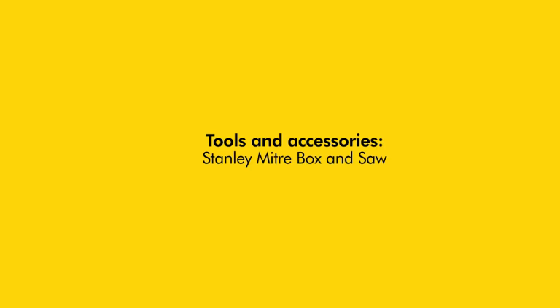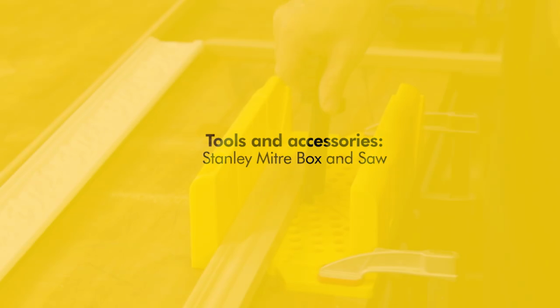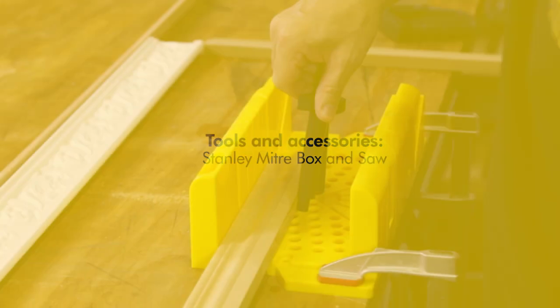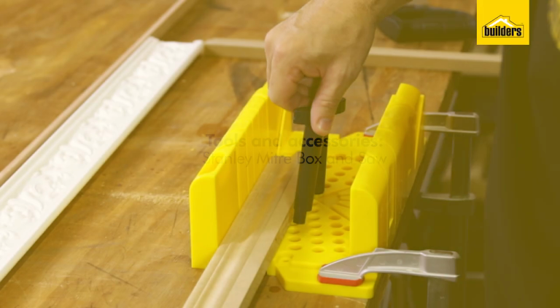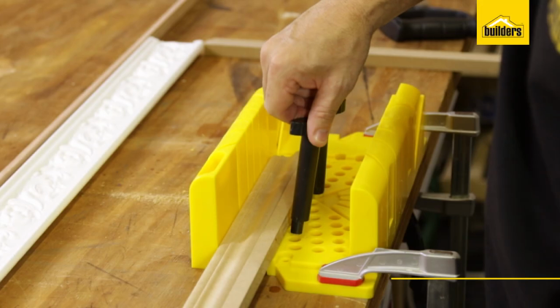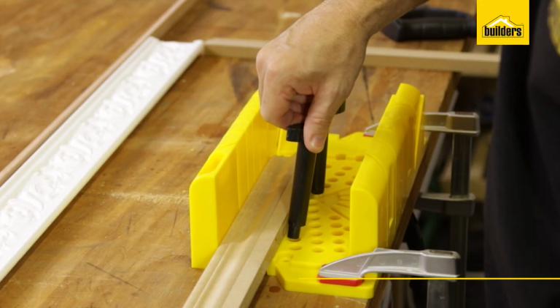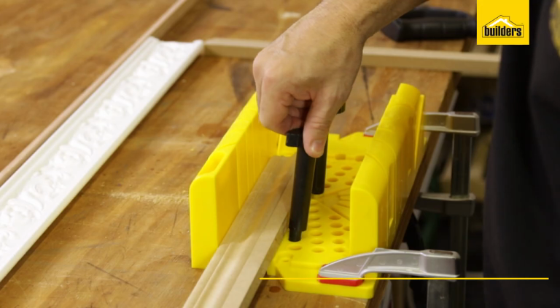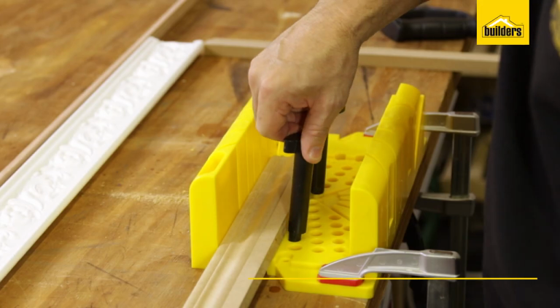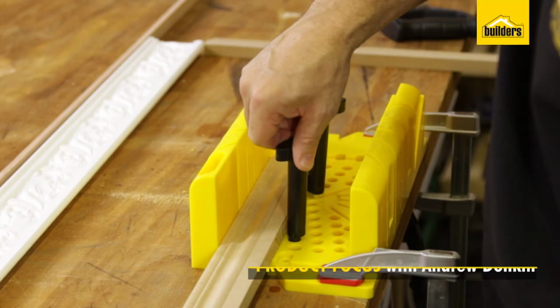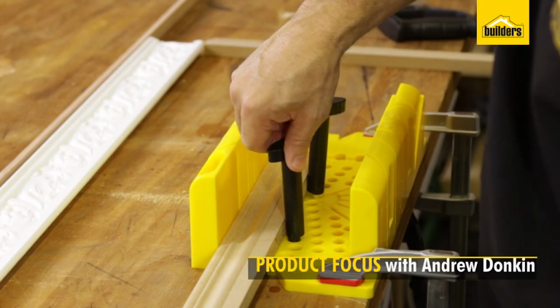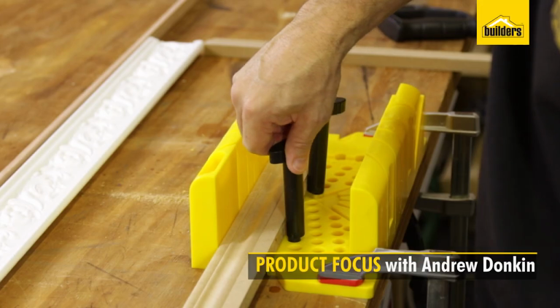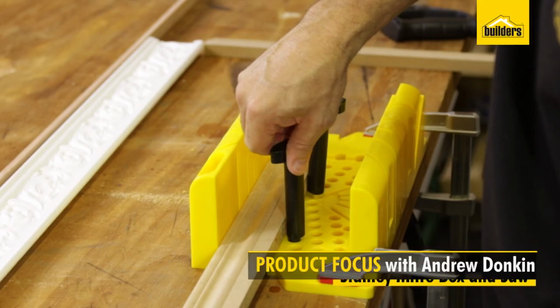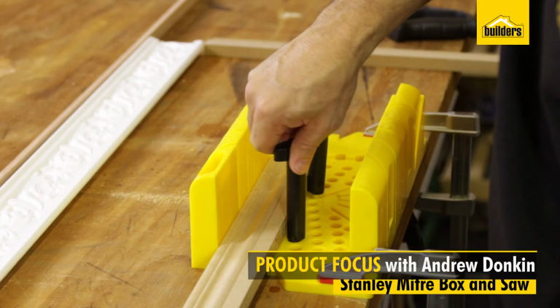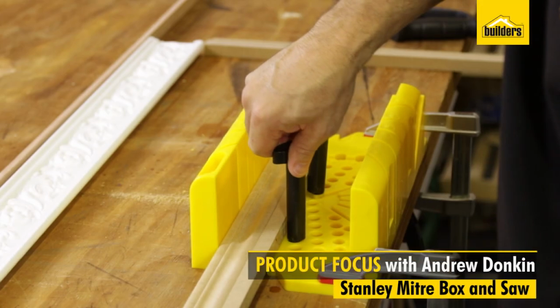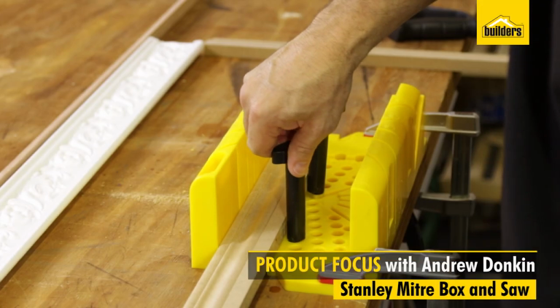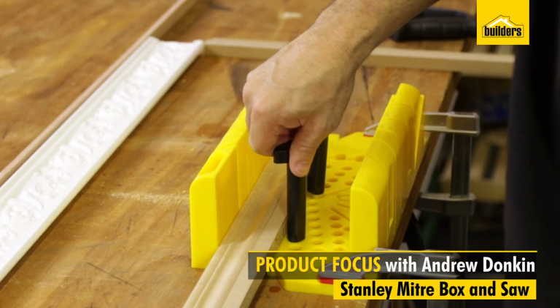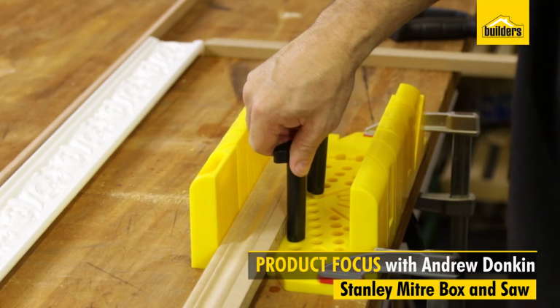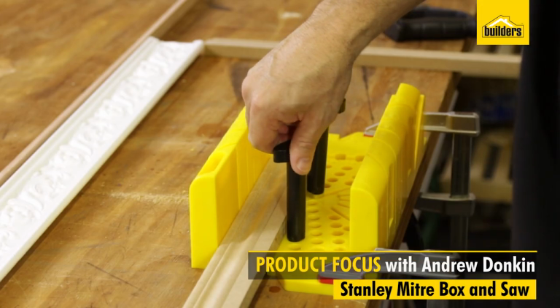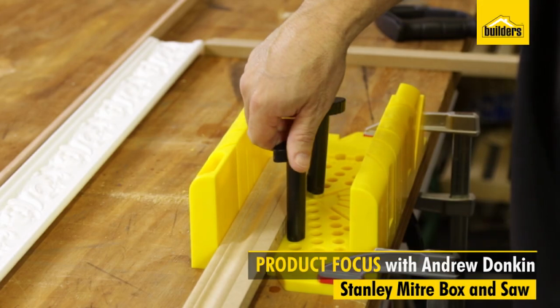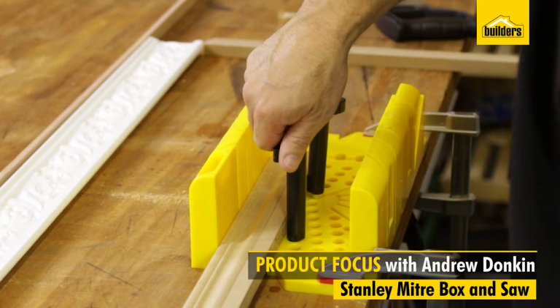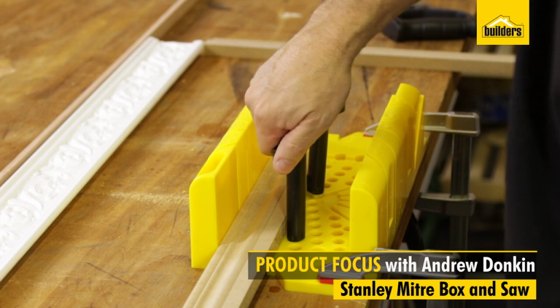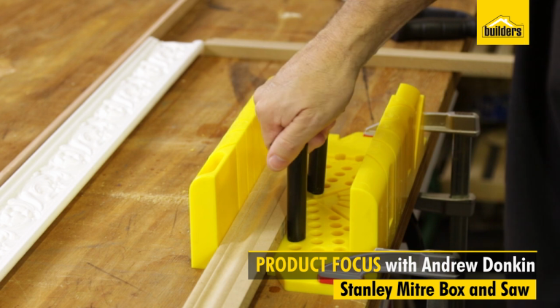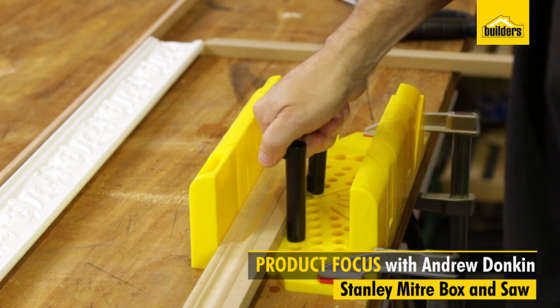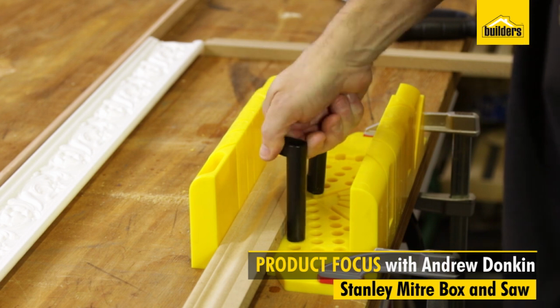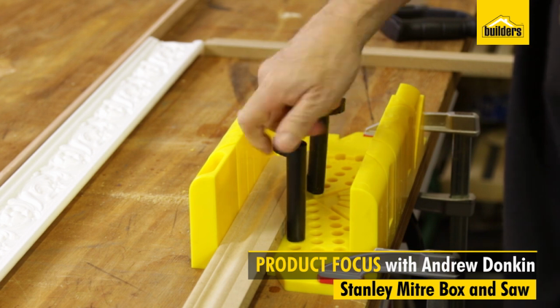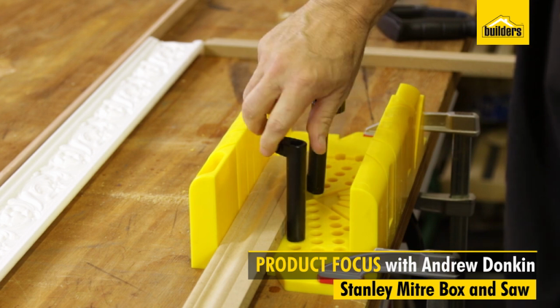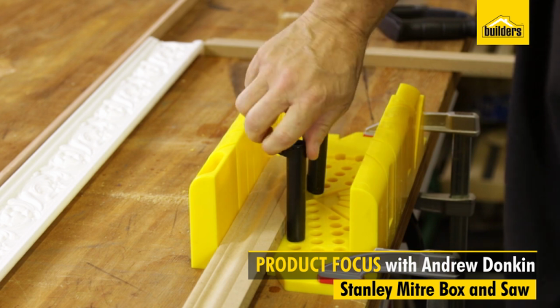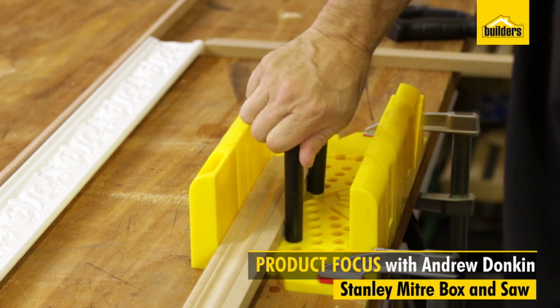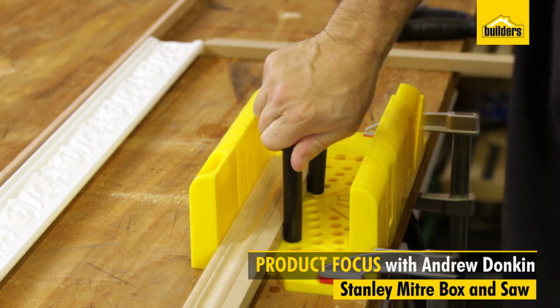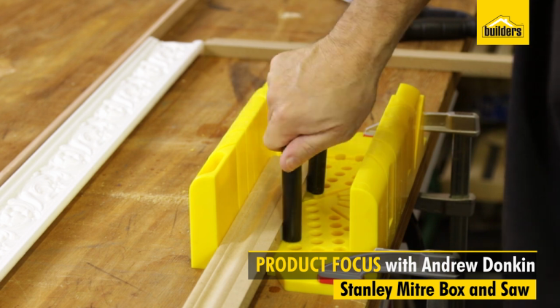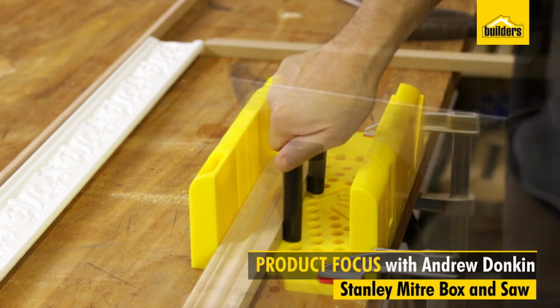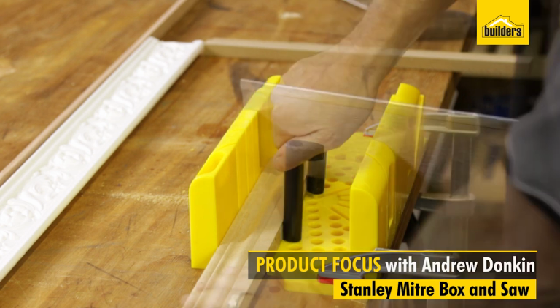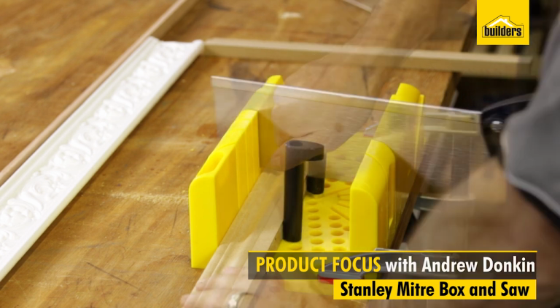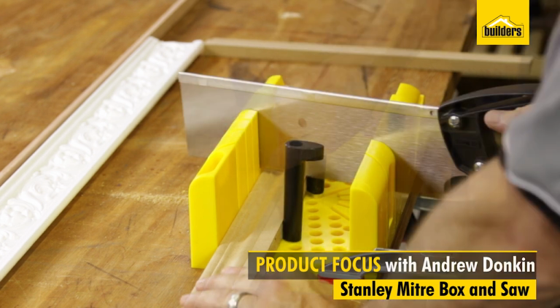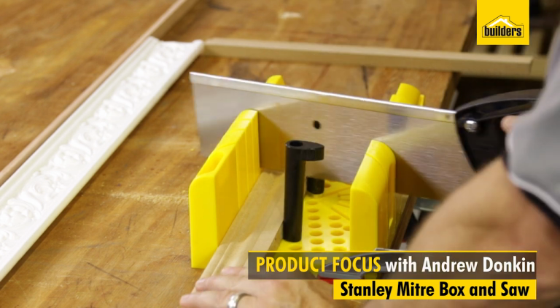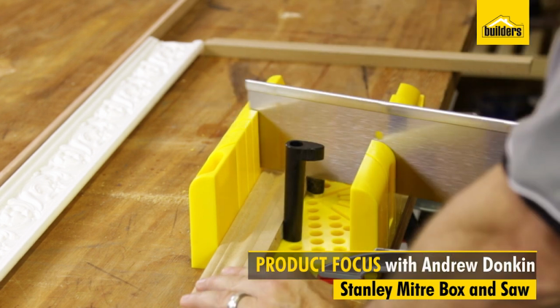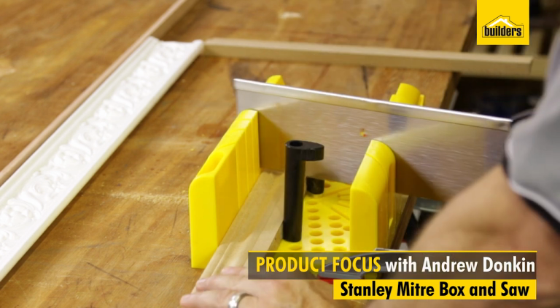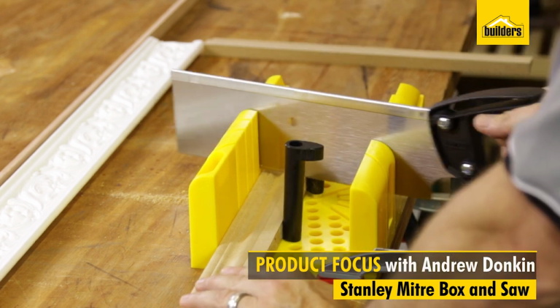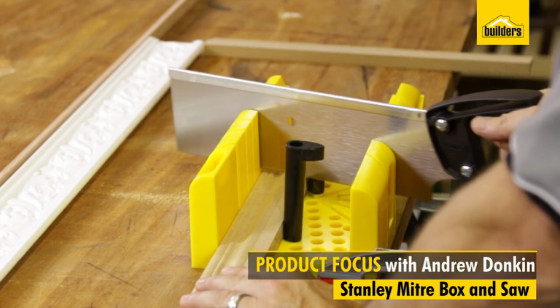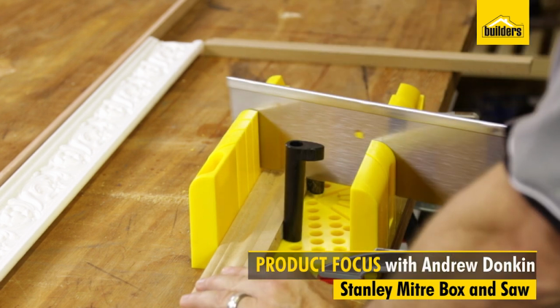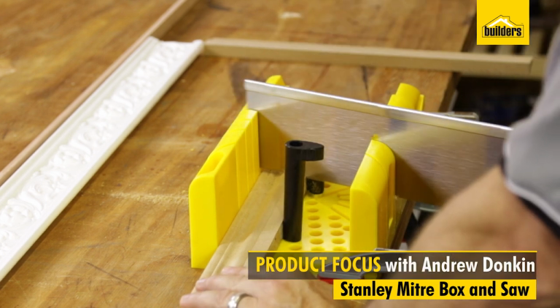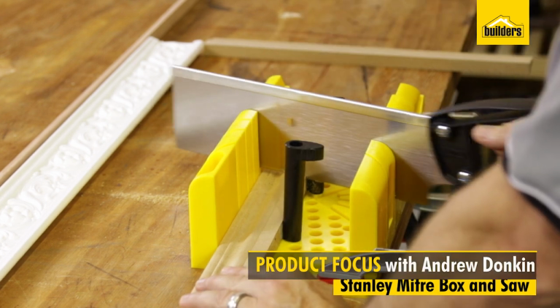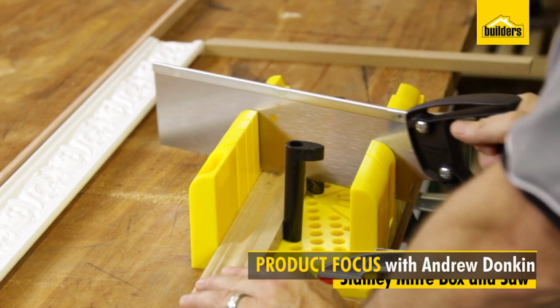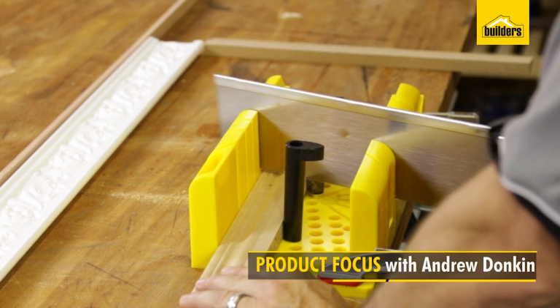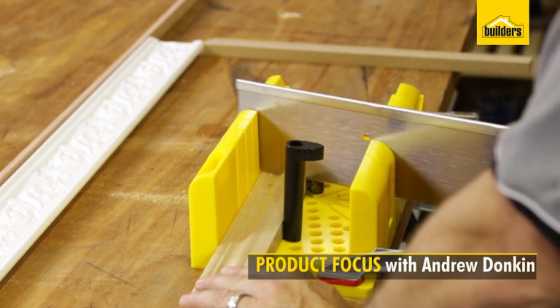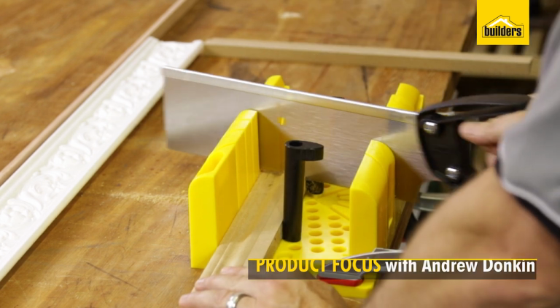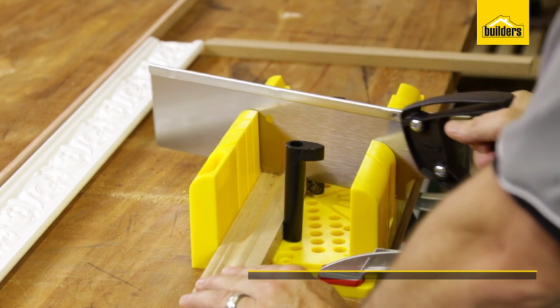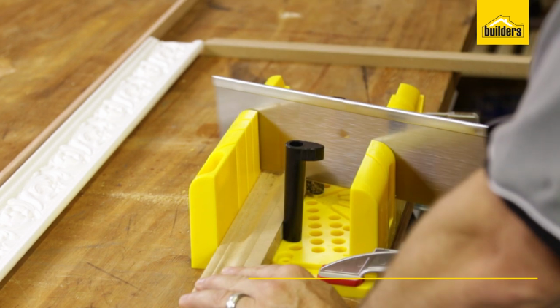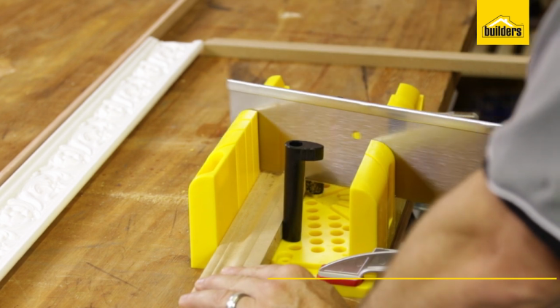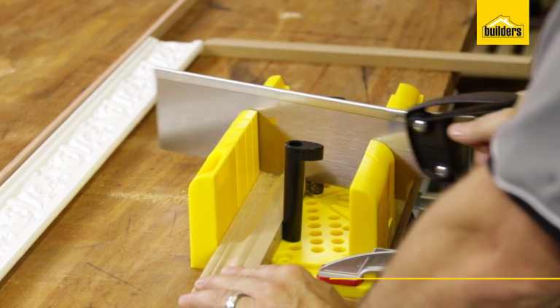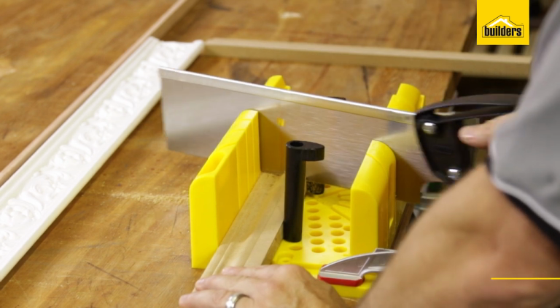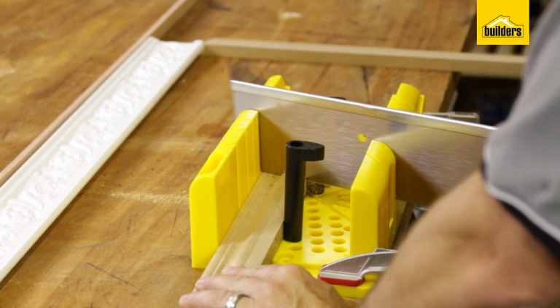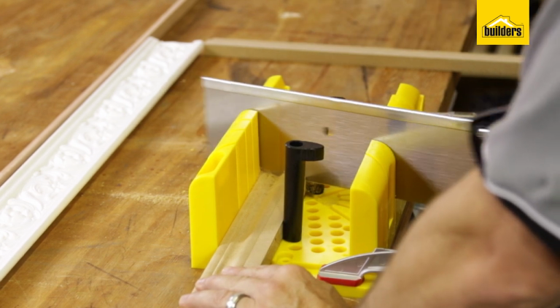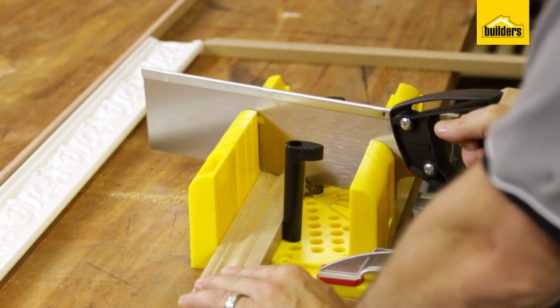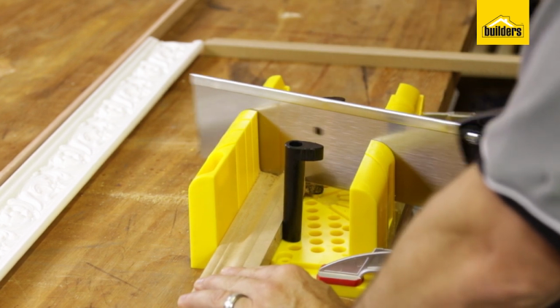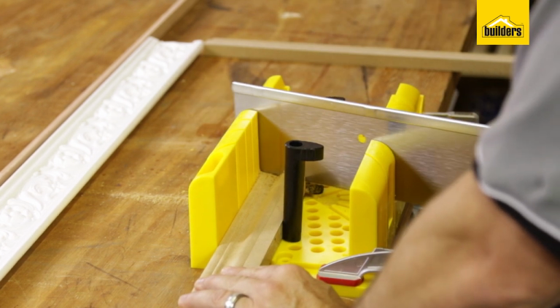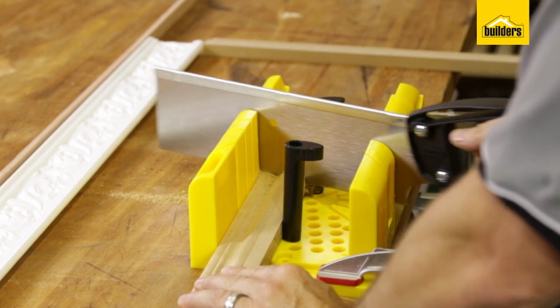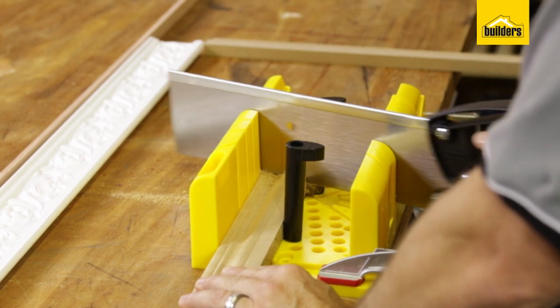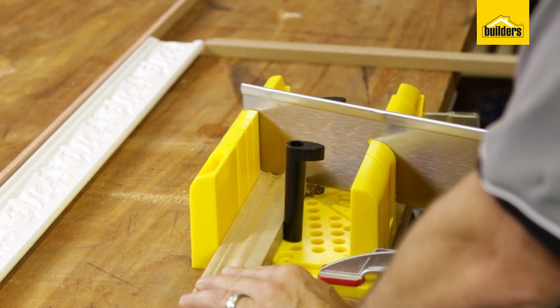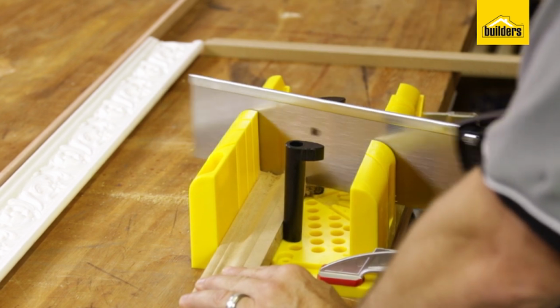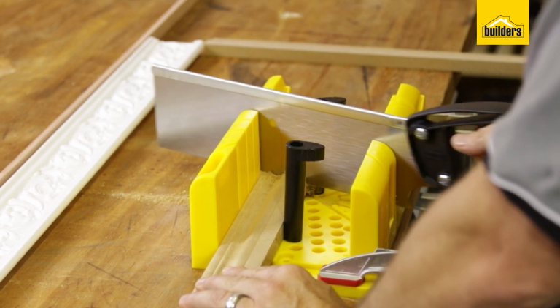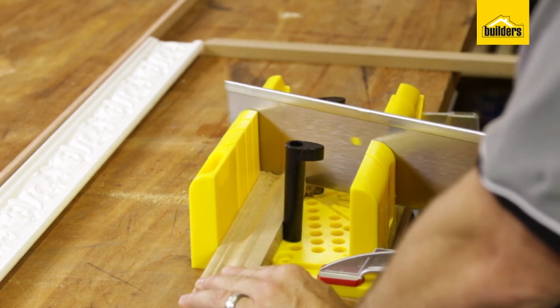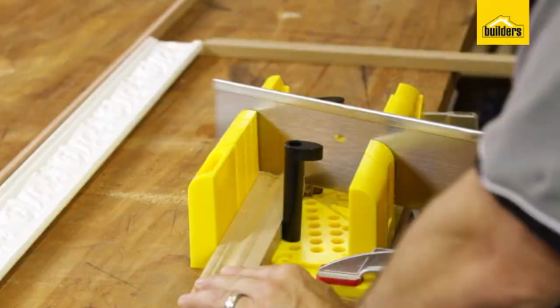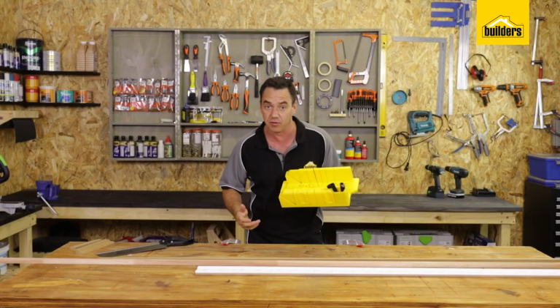This is the Stanley miter box. The miter box has been around for ages, but it's got a few extra functions that I think are worth sharing that I haven't seen before.